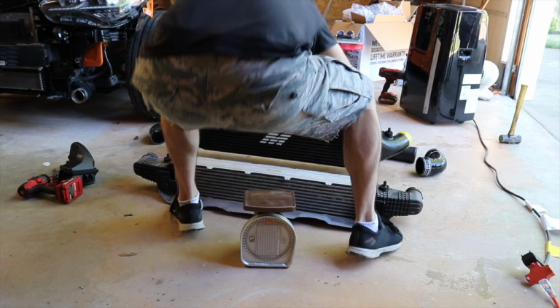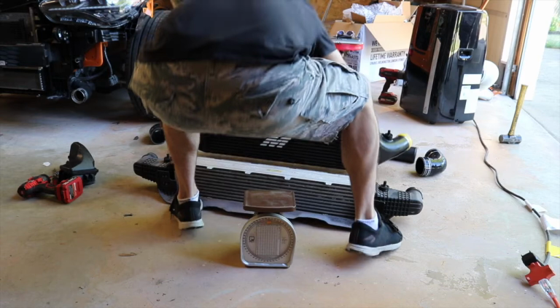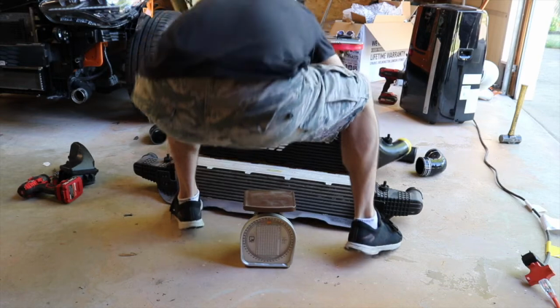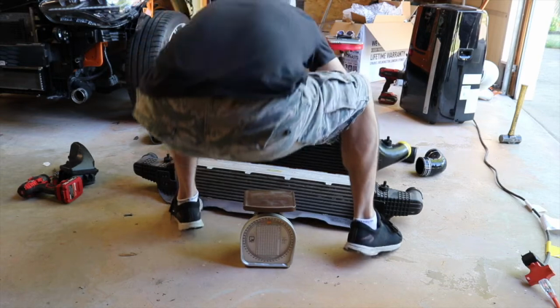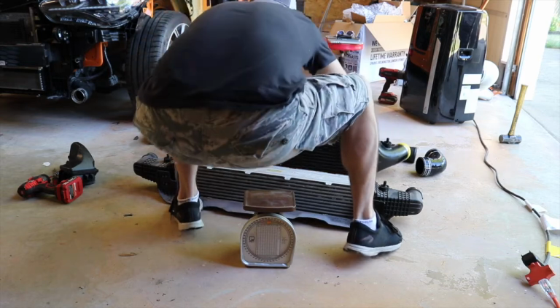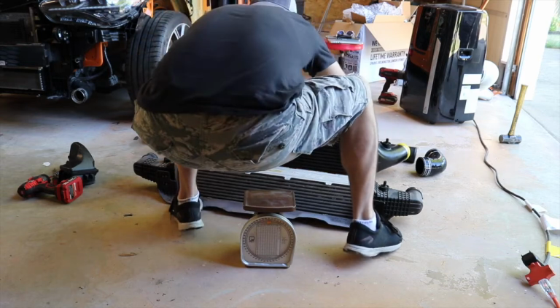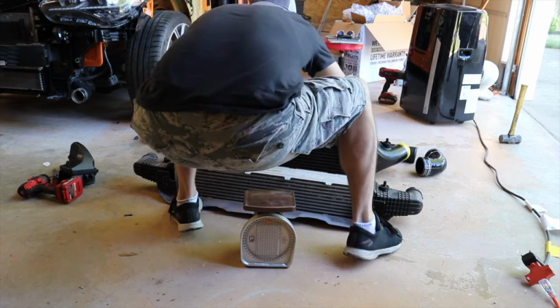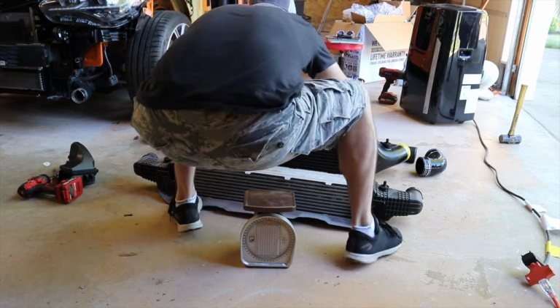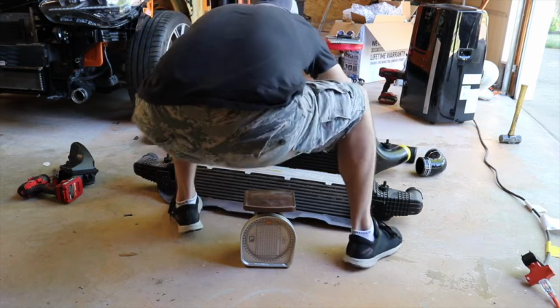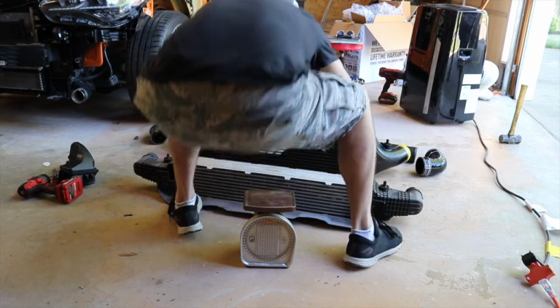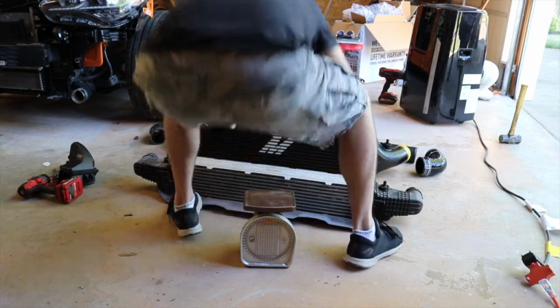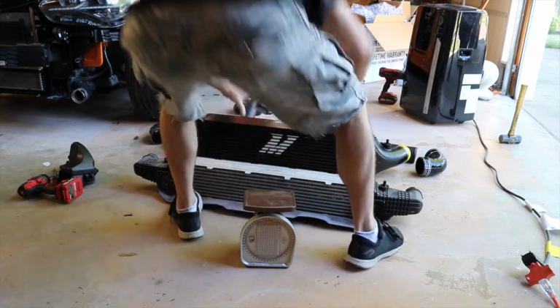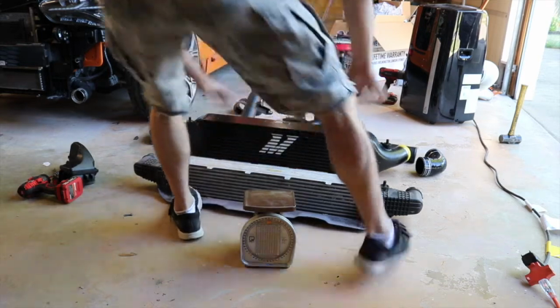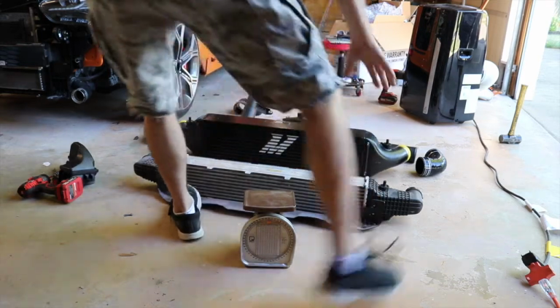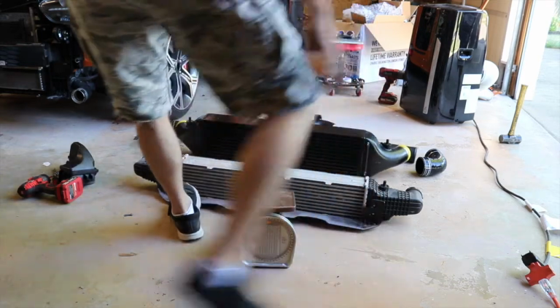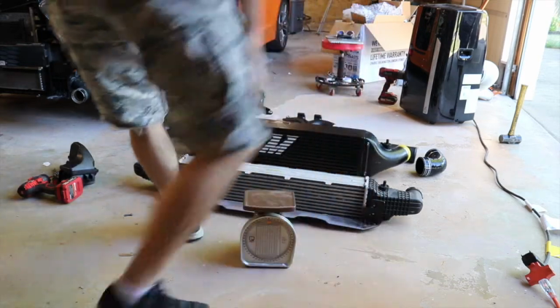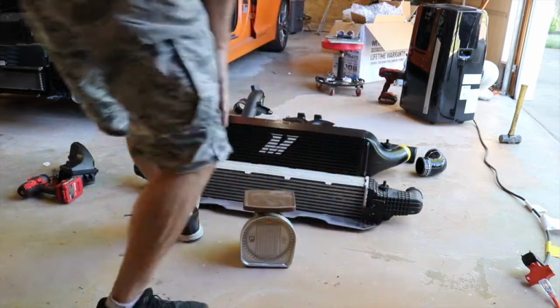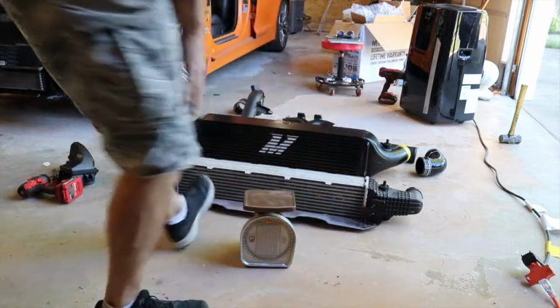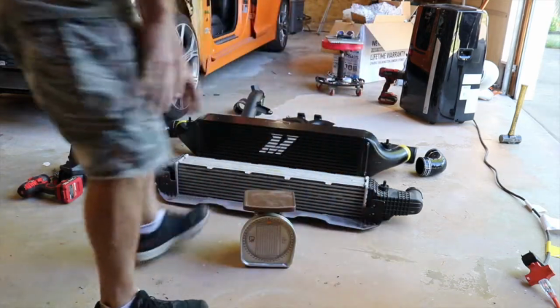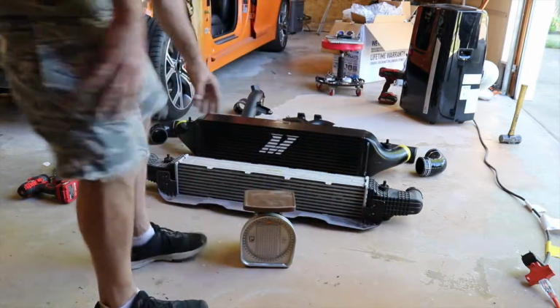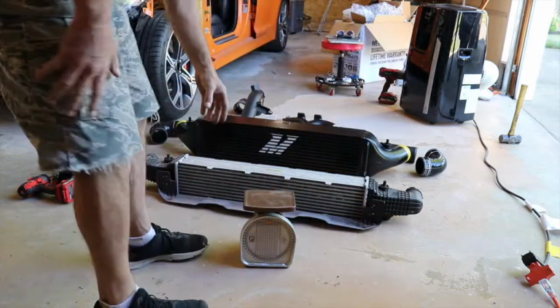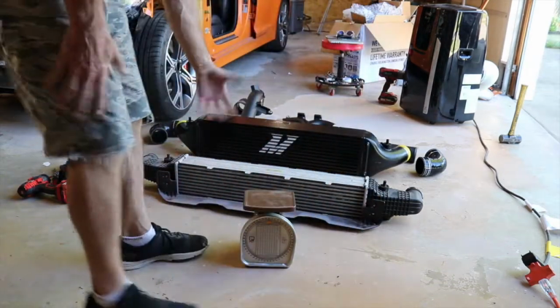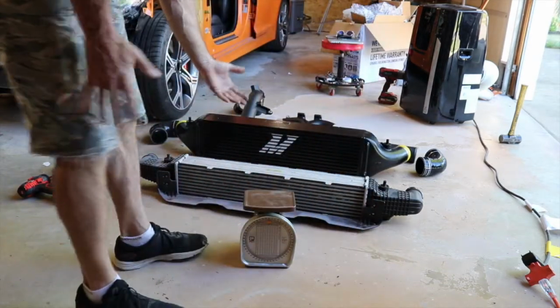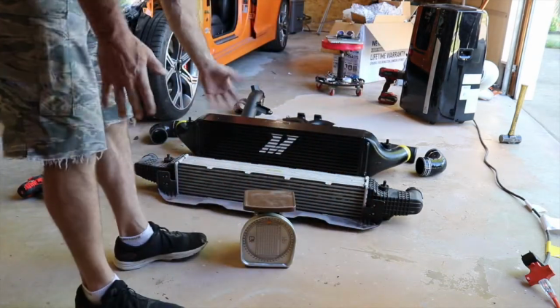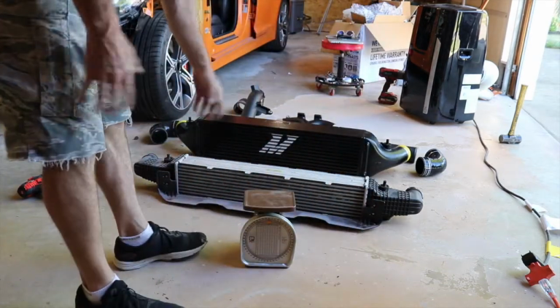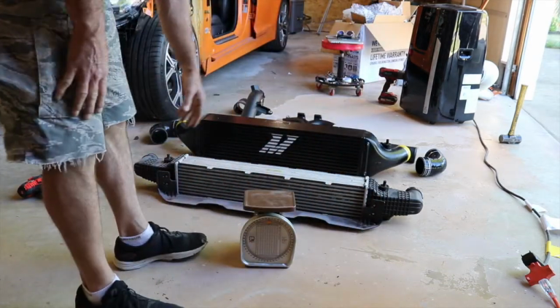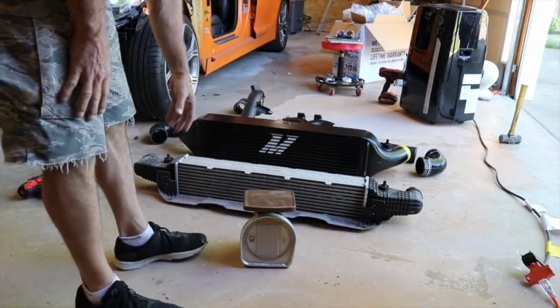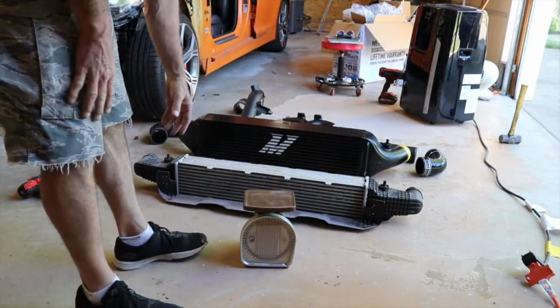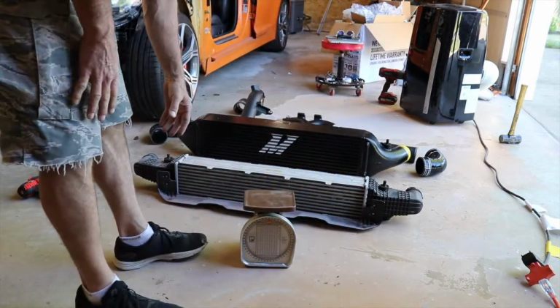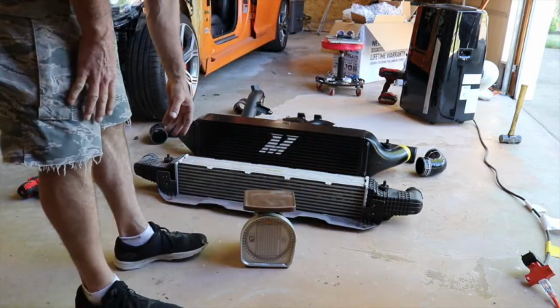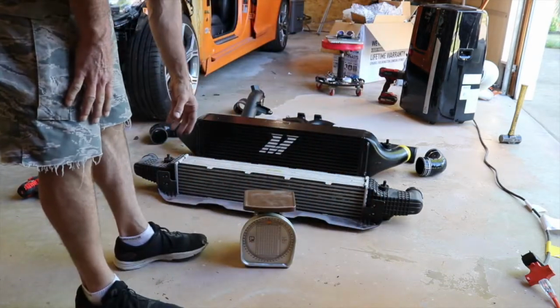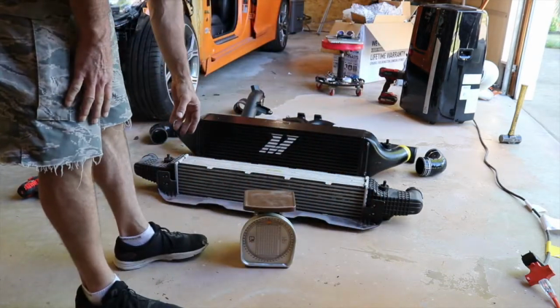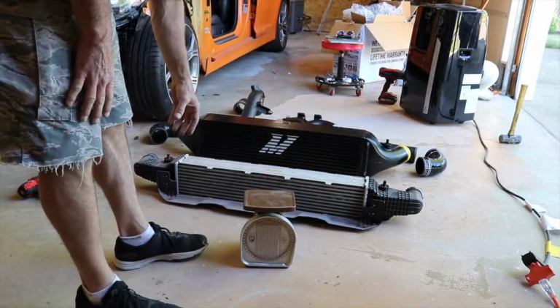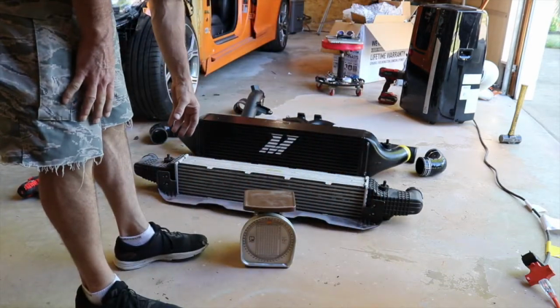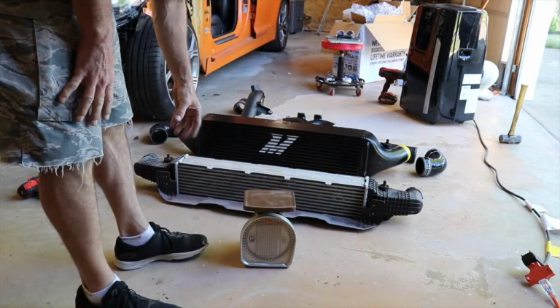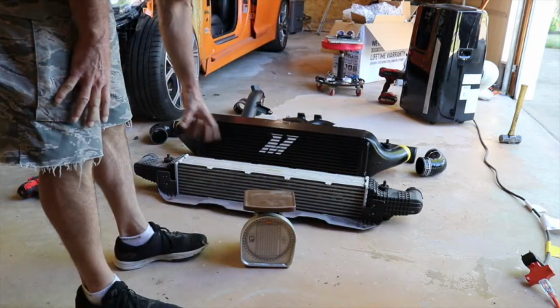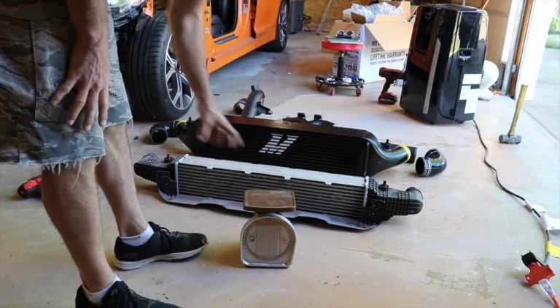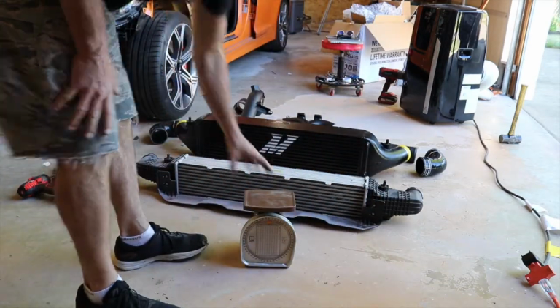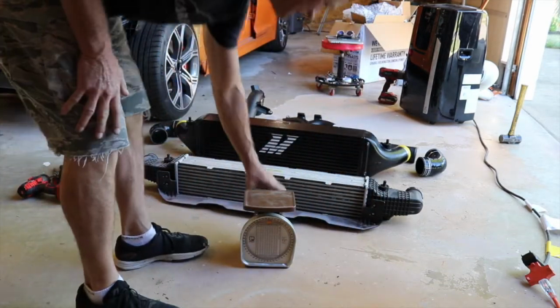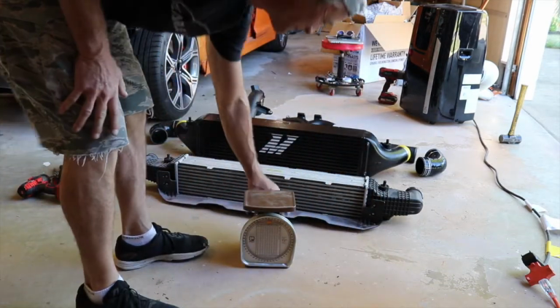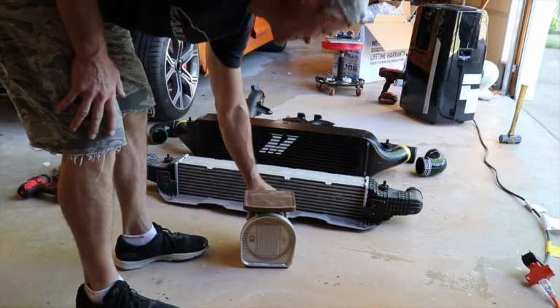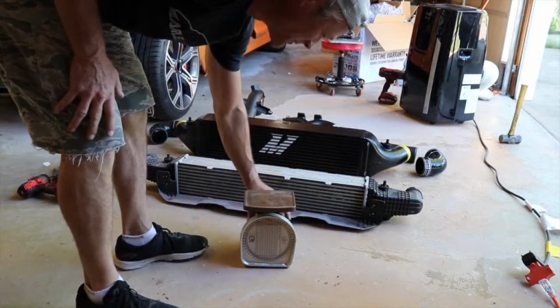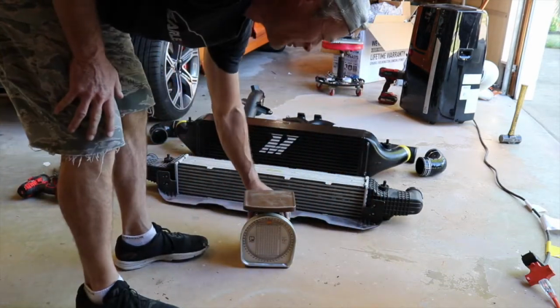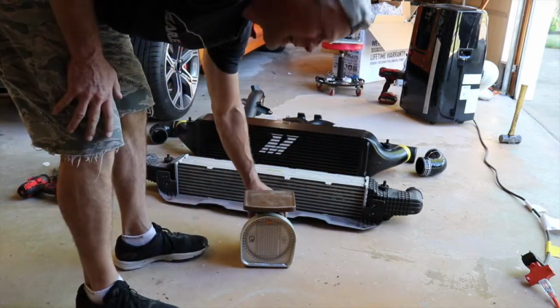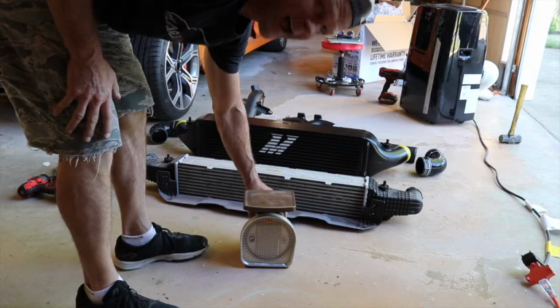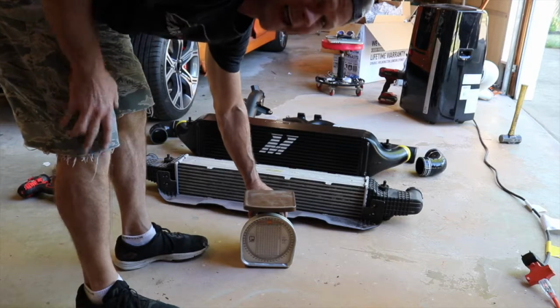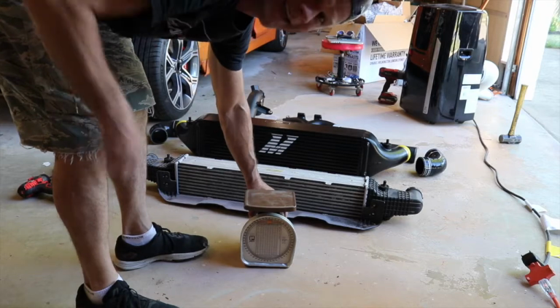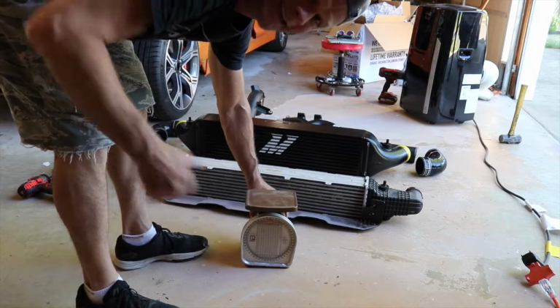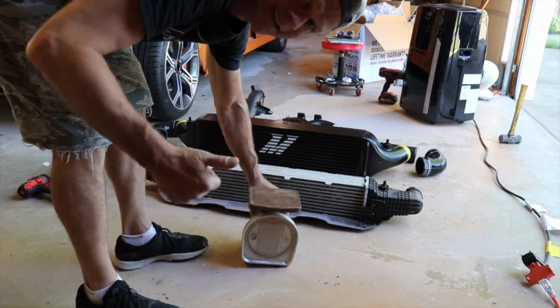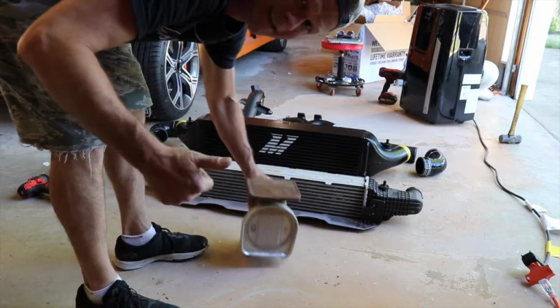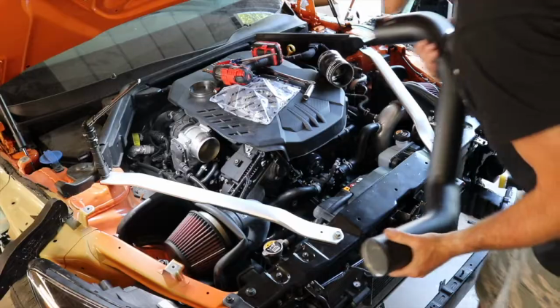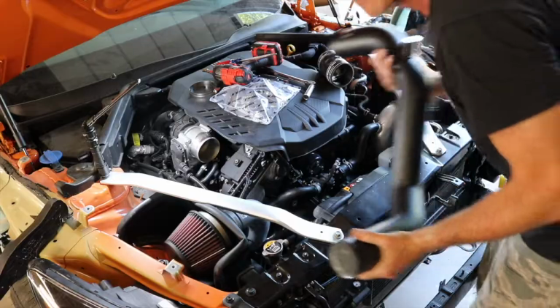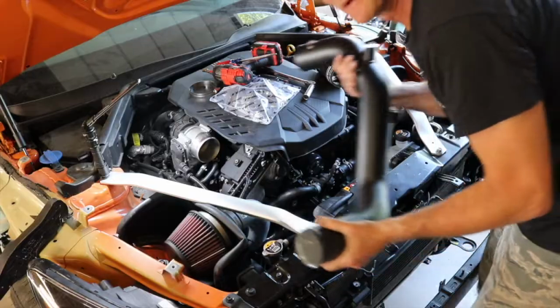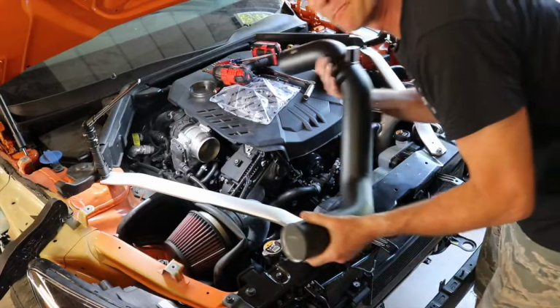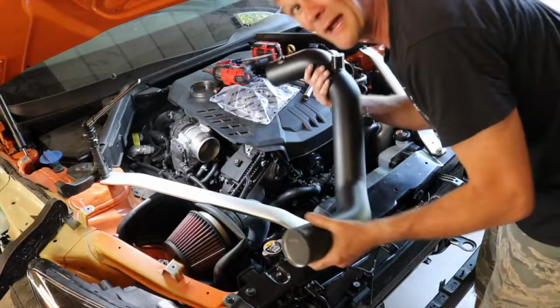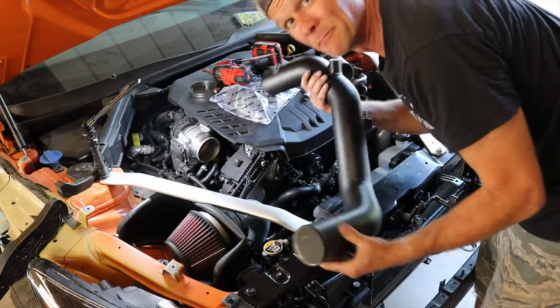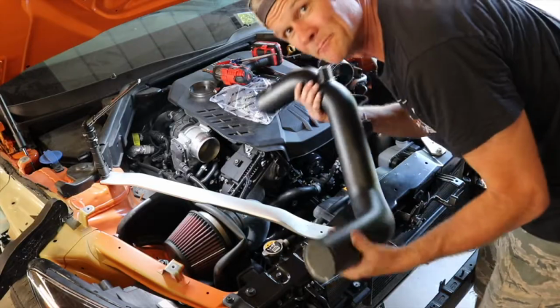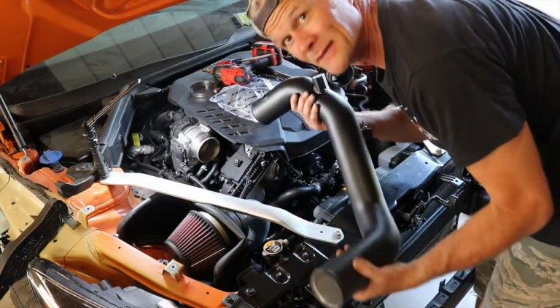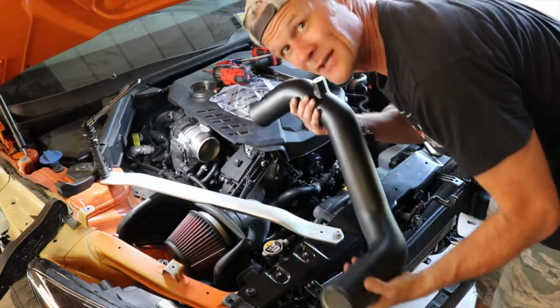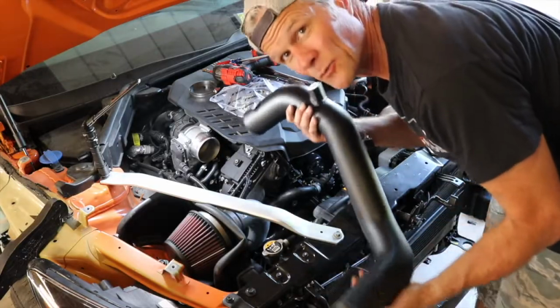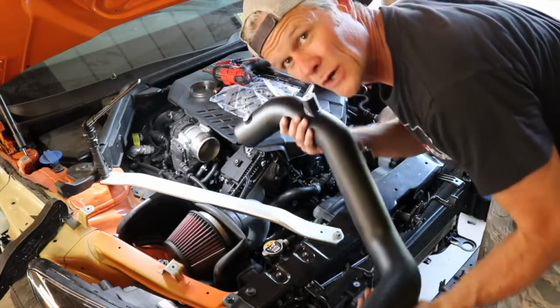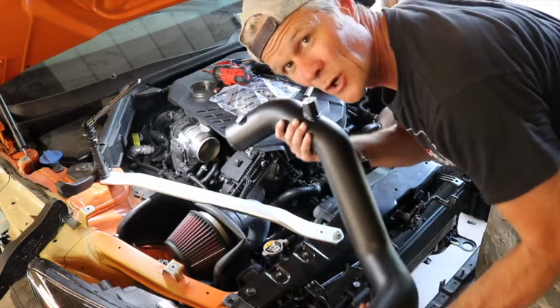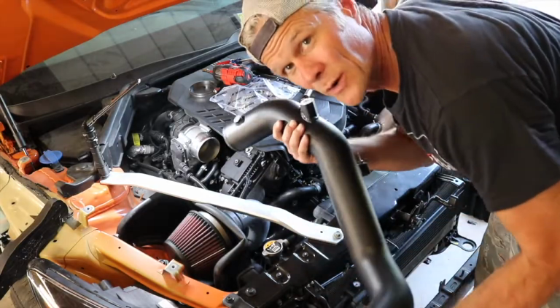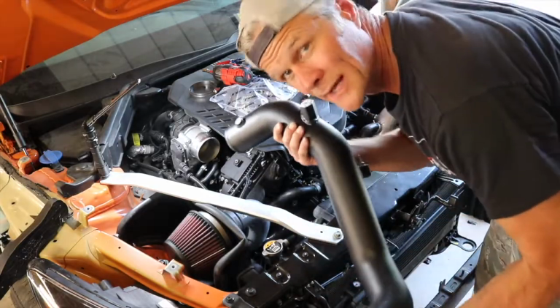Oh my gosh. There we have it. Numbers don't lie. It's a big pipe. It doesn't want to go in.